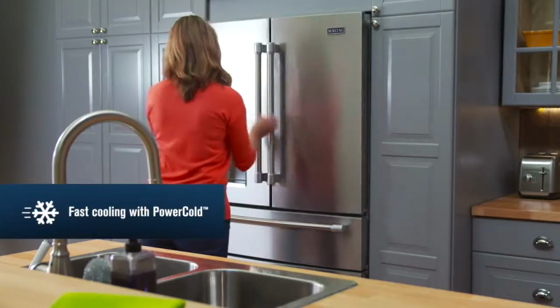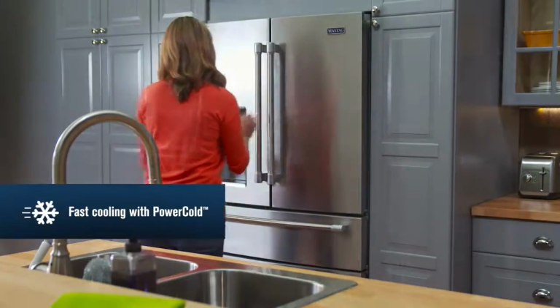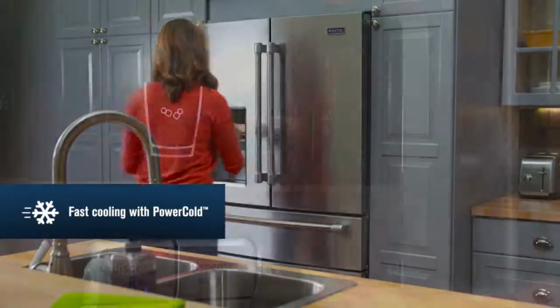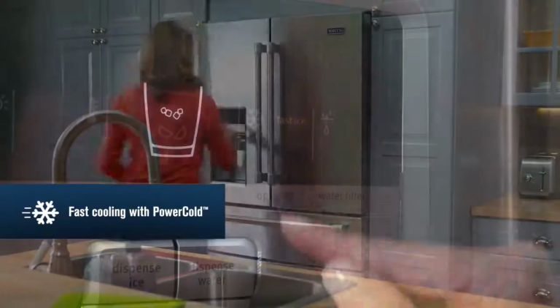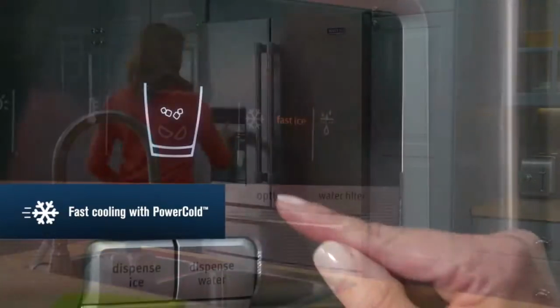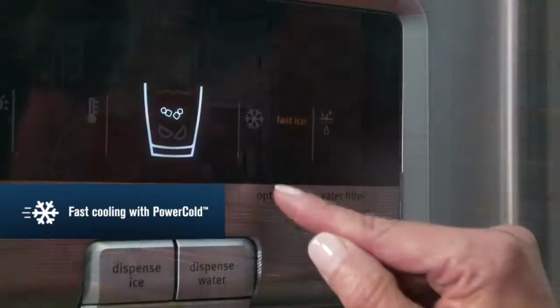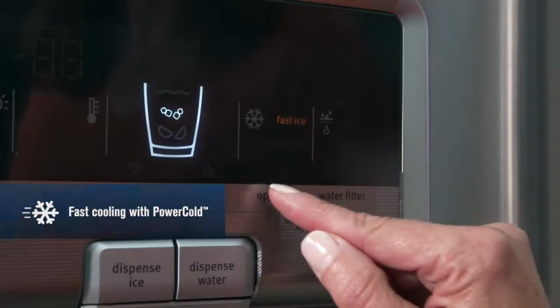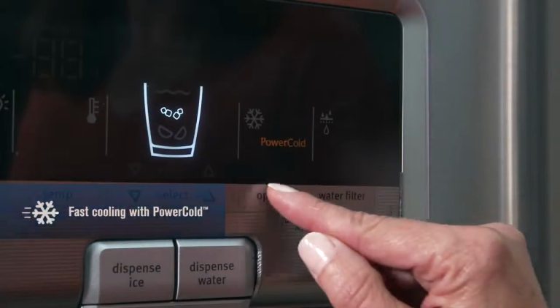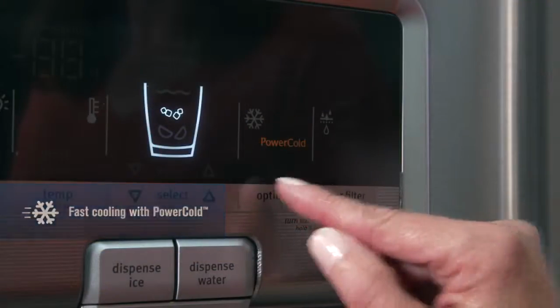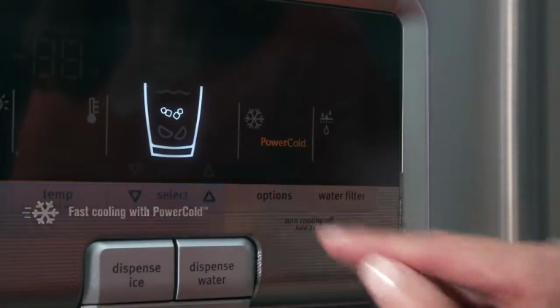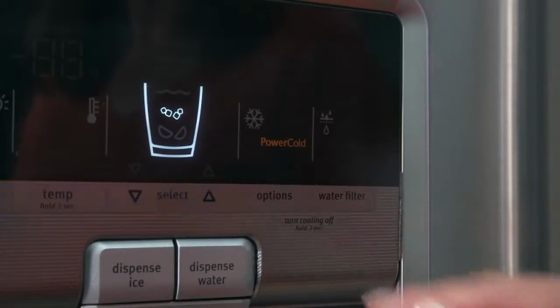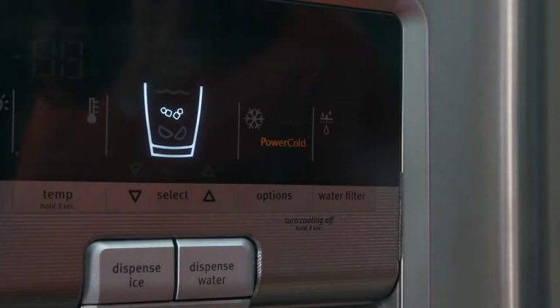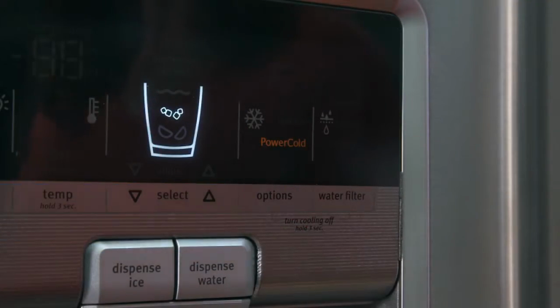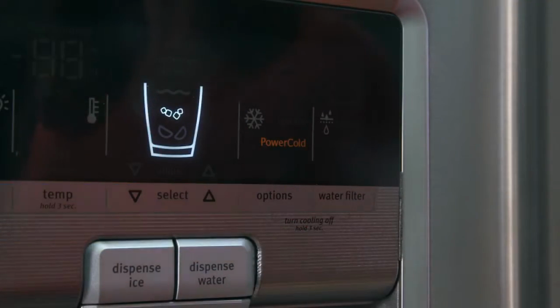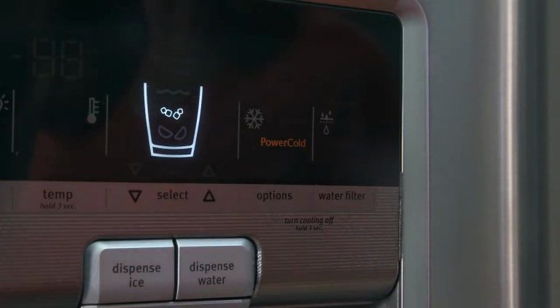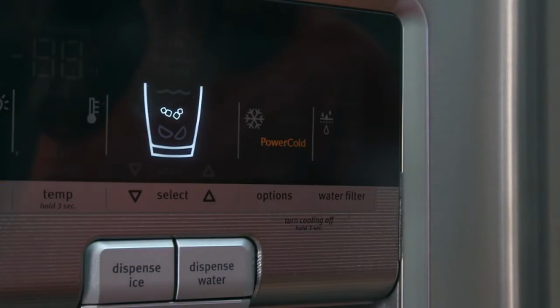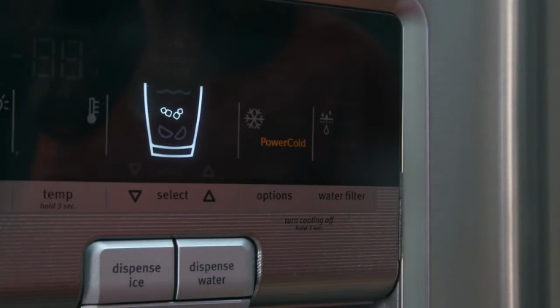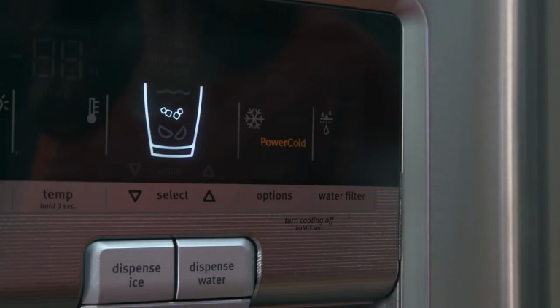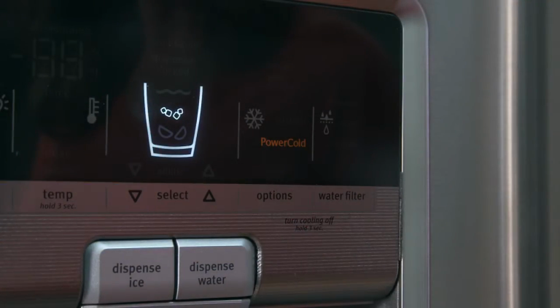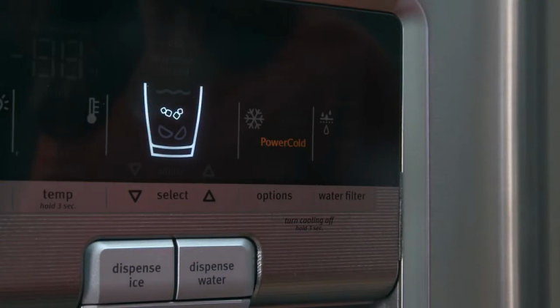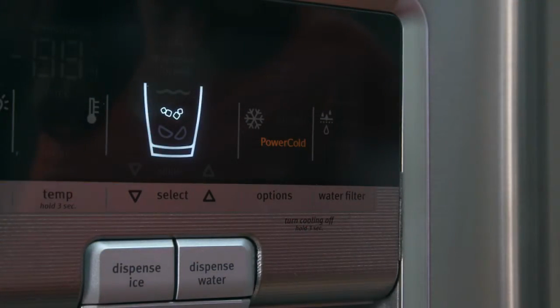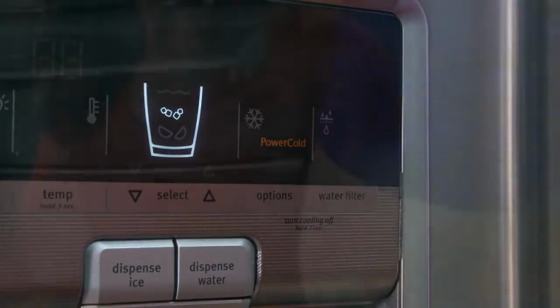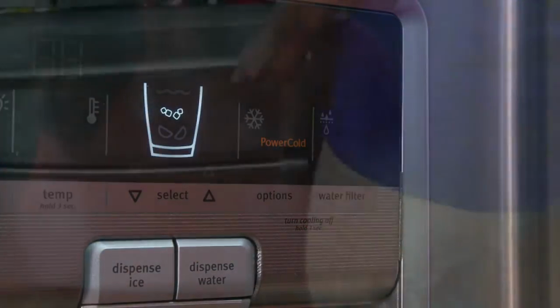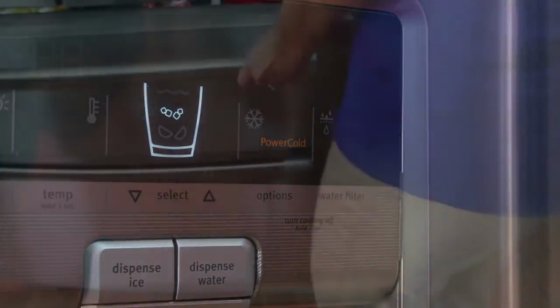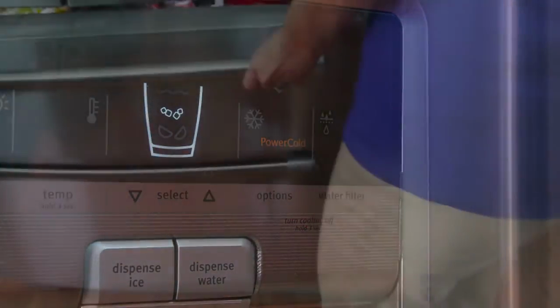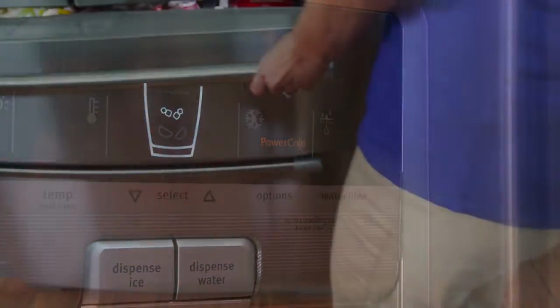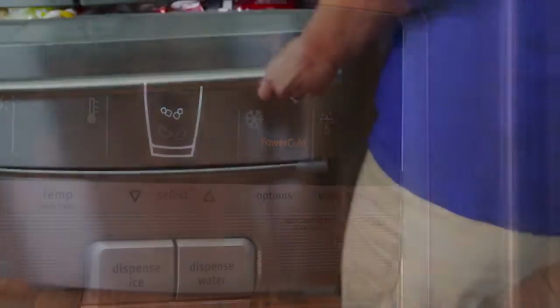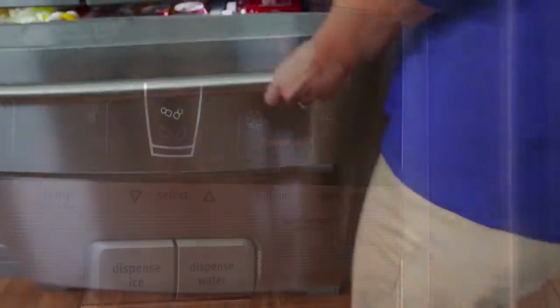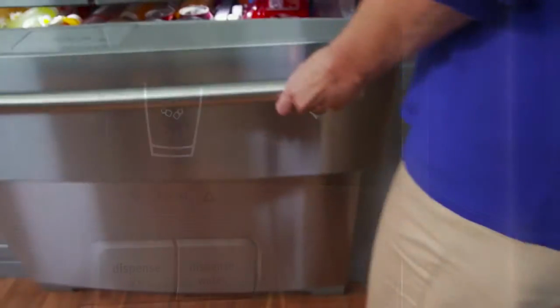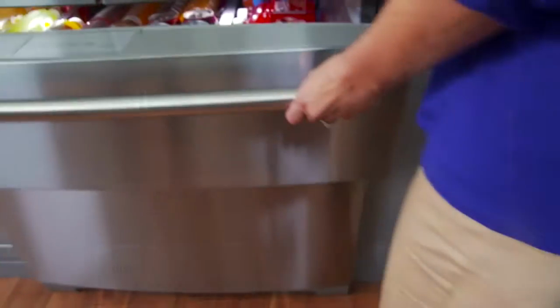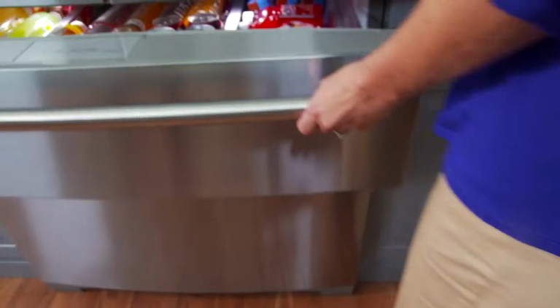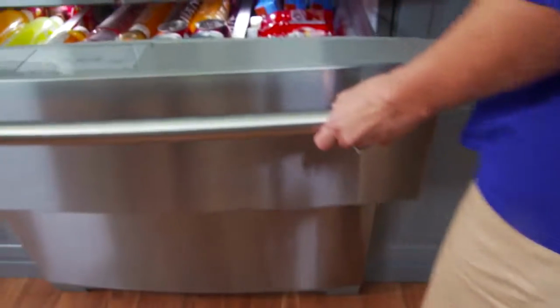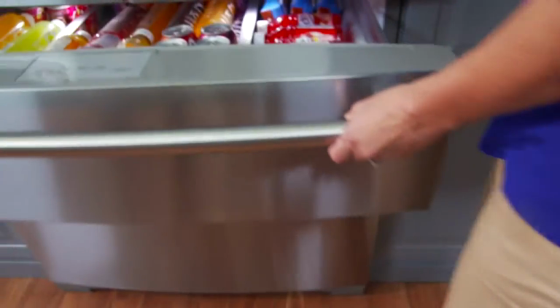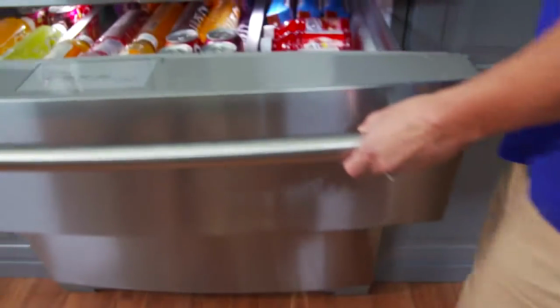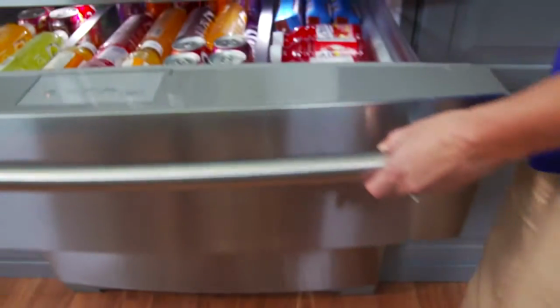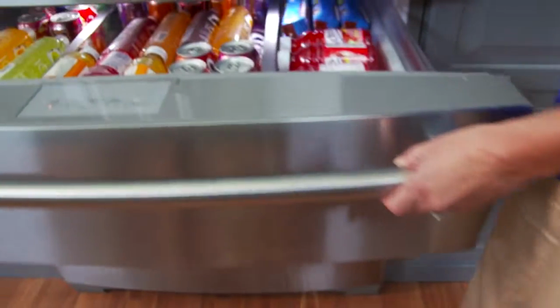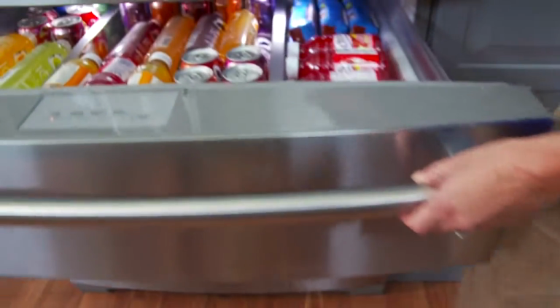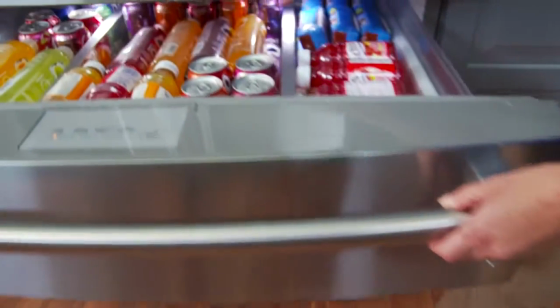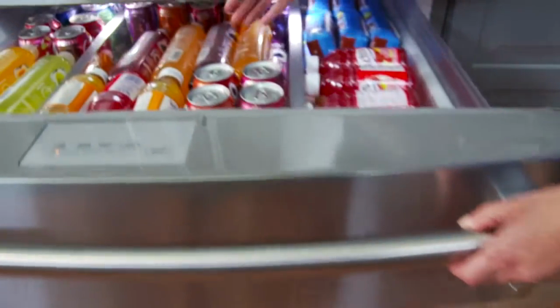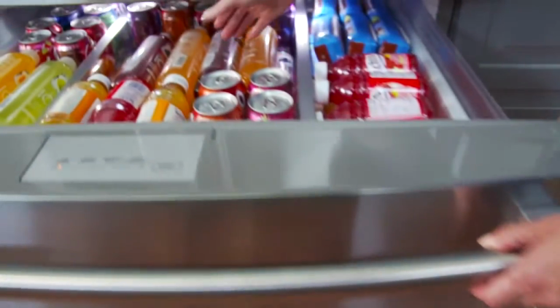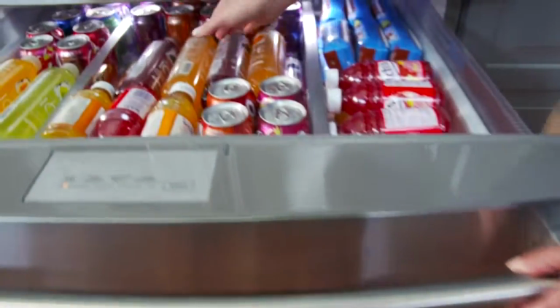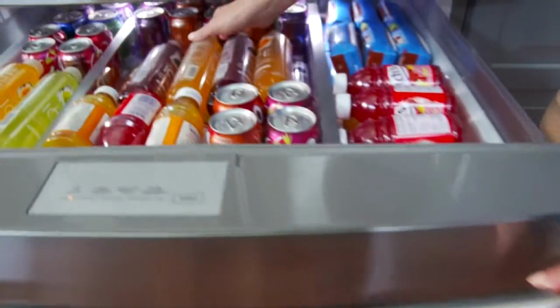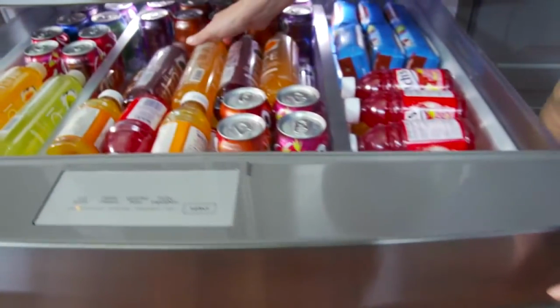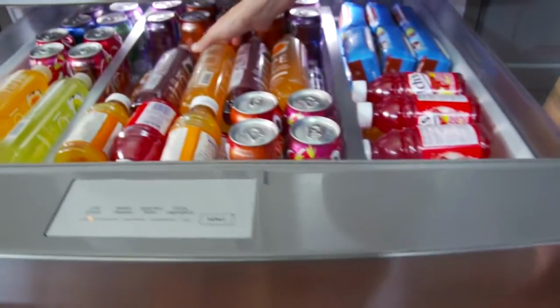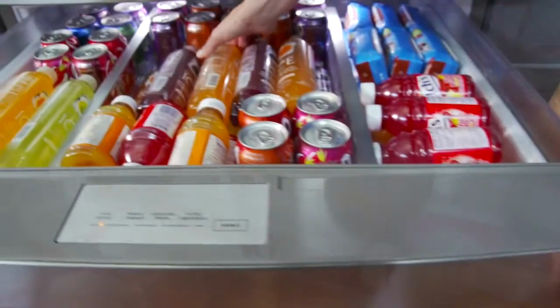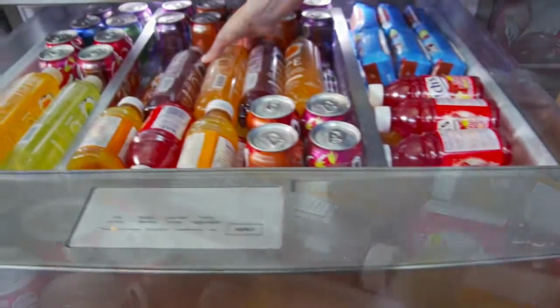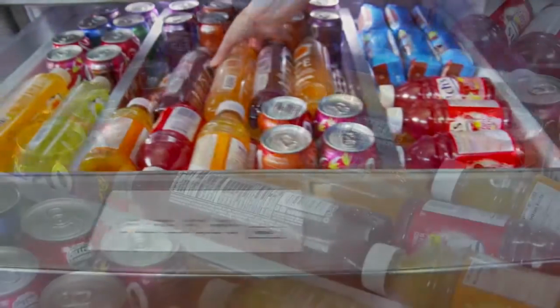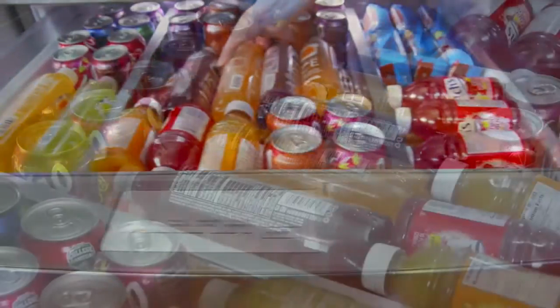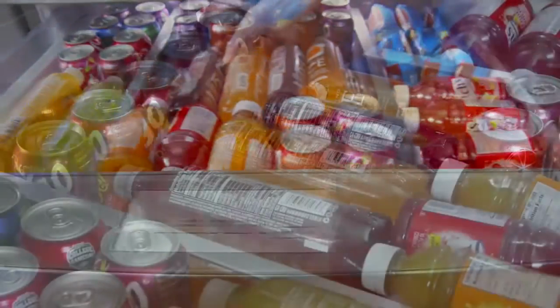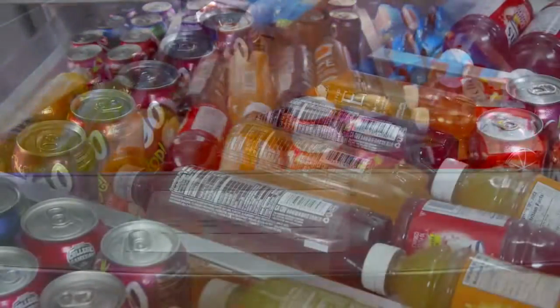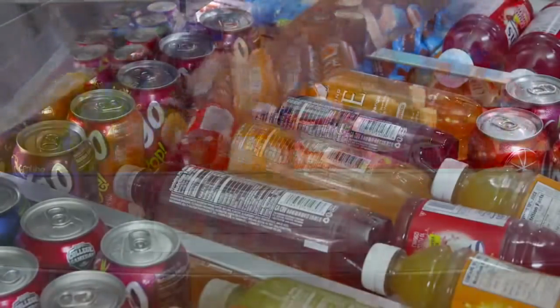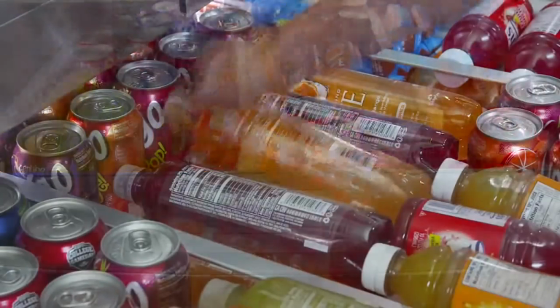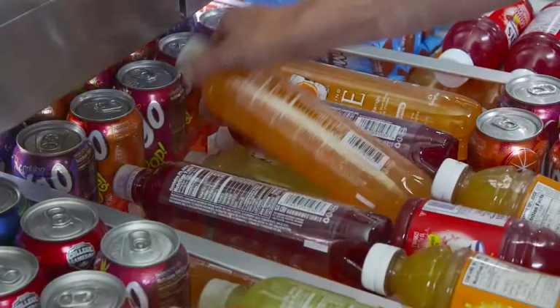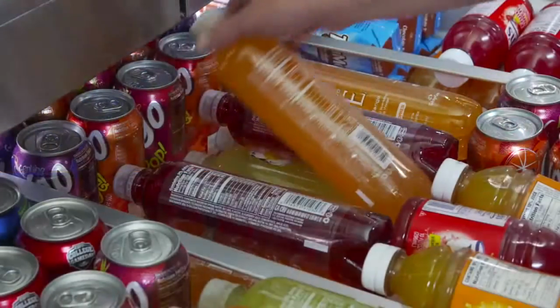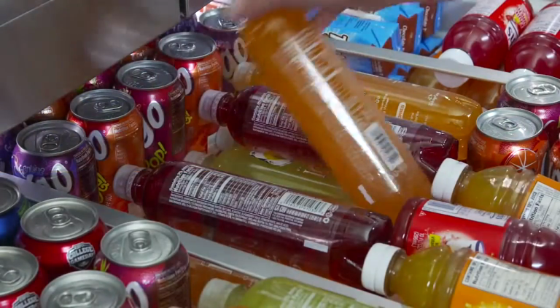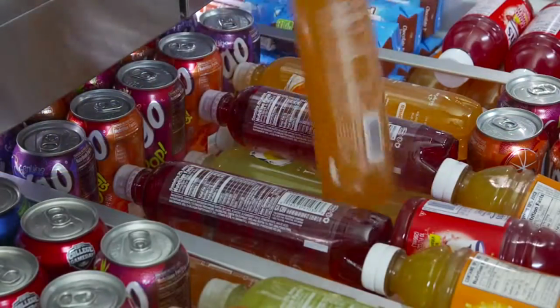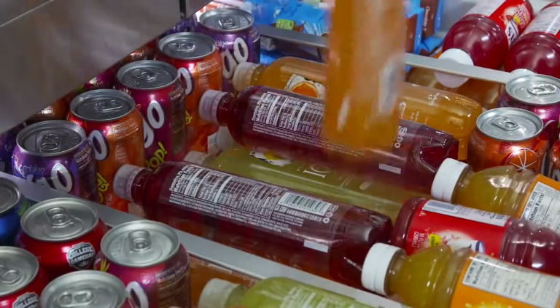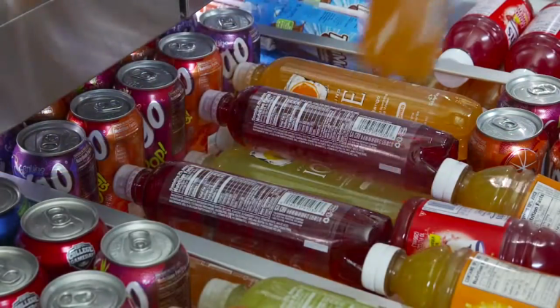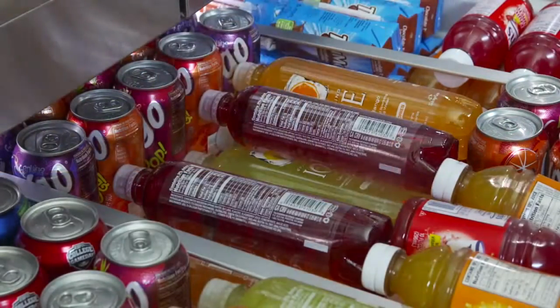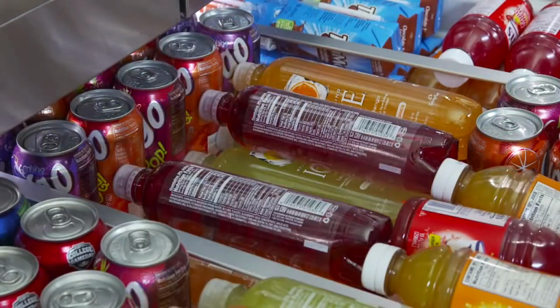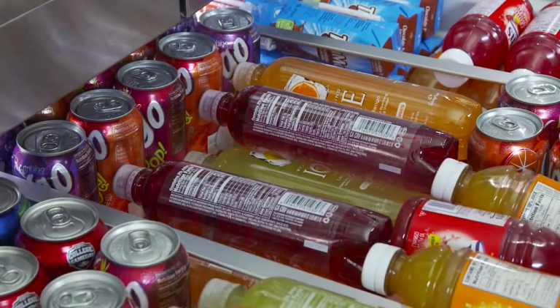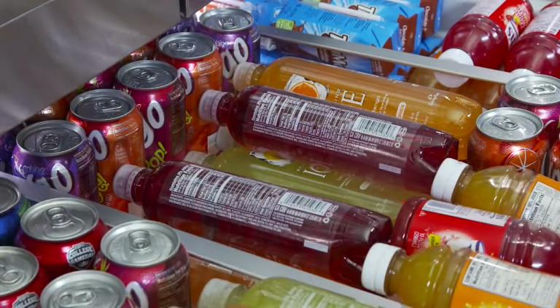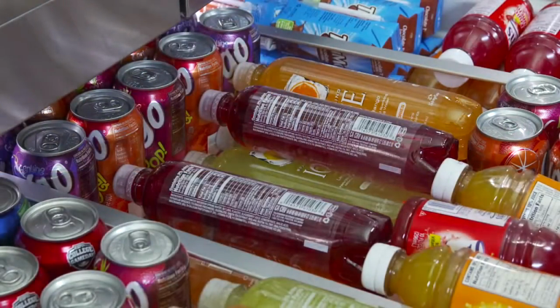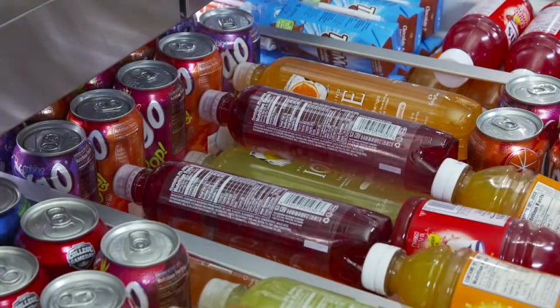Power Cold quickly chills down the refrigerator with the touch of a button to keep everything fresh and tasty. And just like you, the Maytag refrigerator keeps things running smoothly.